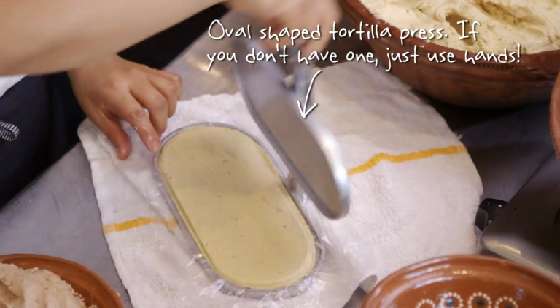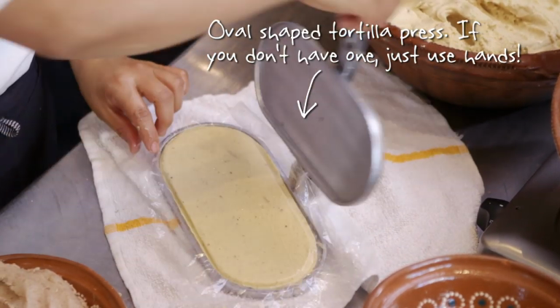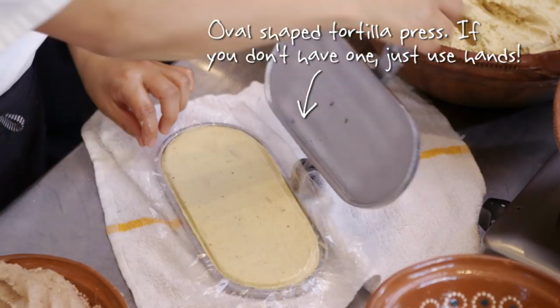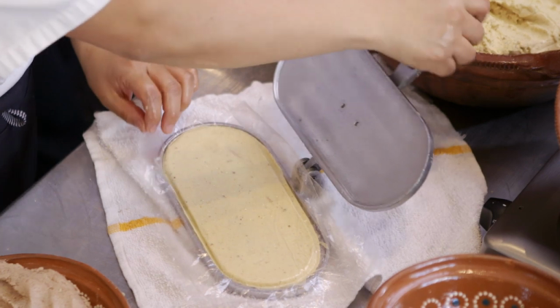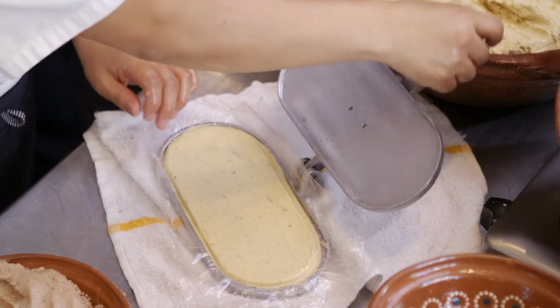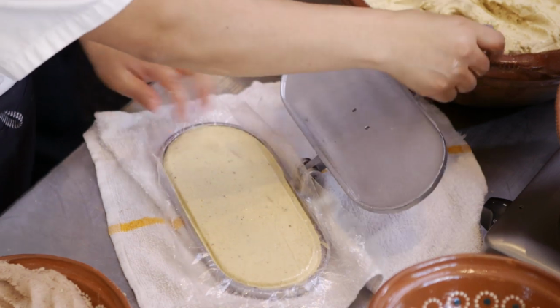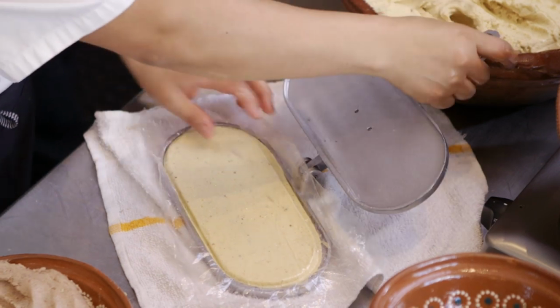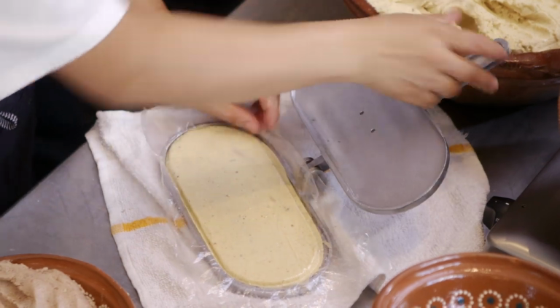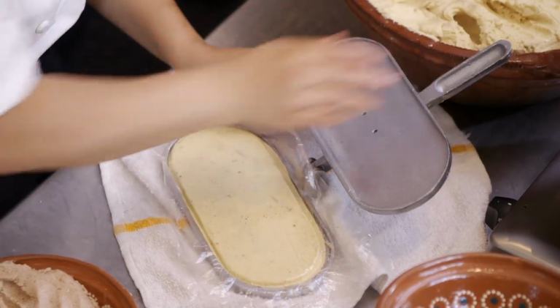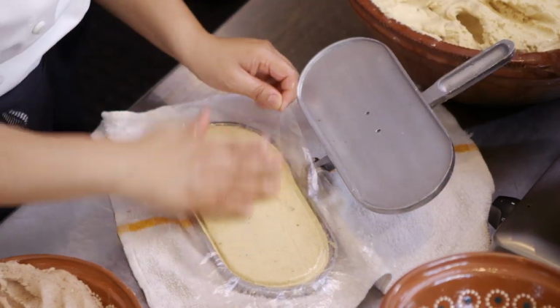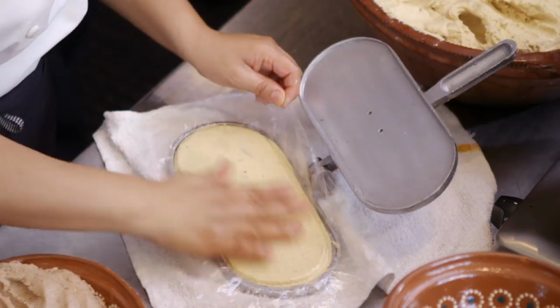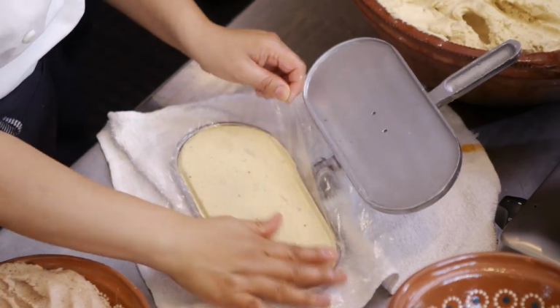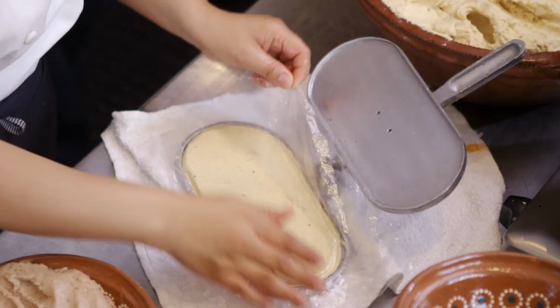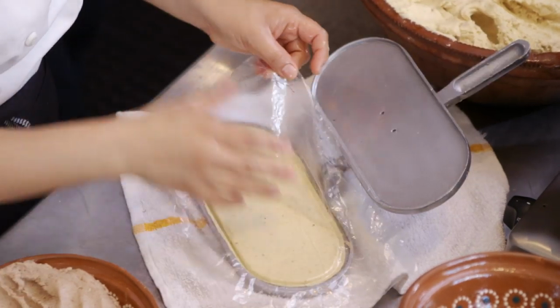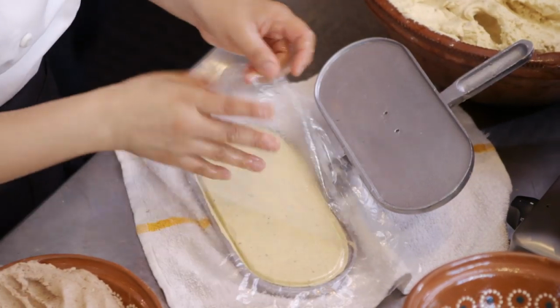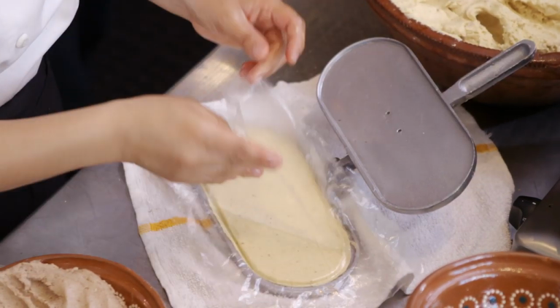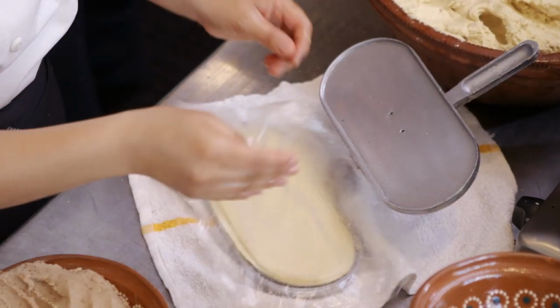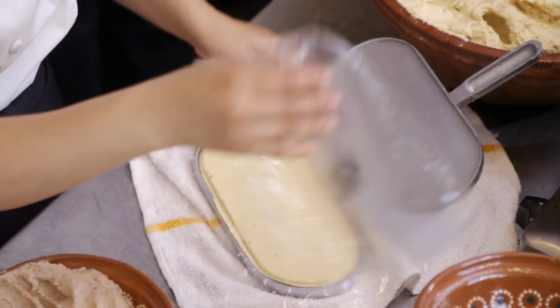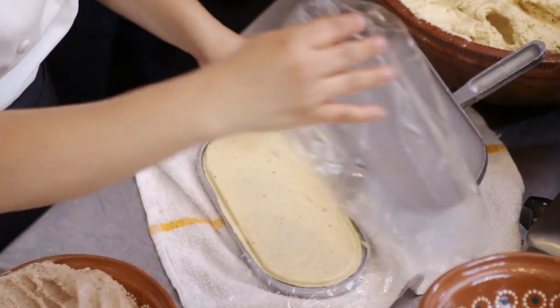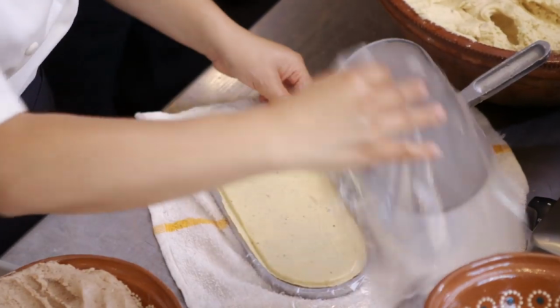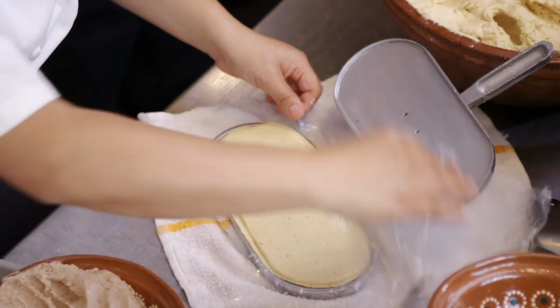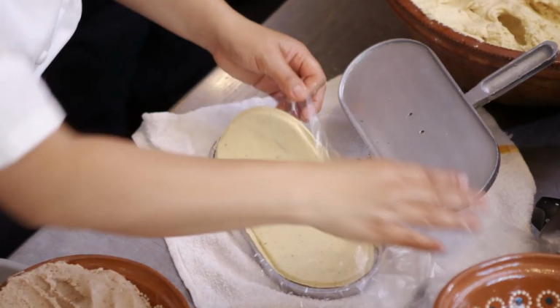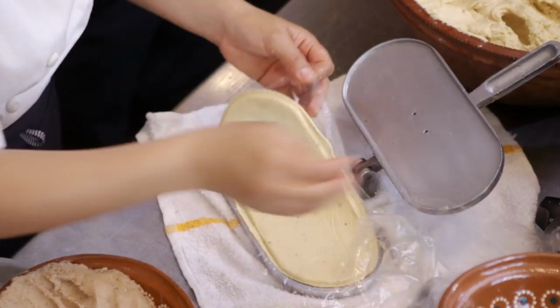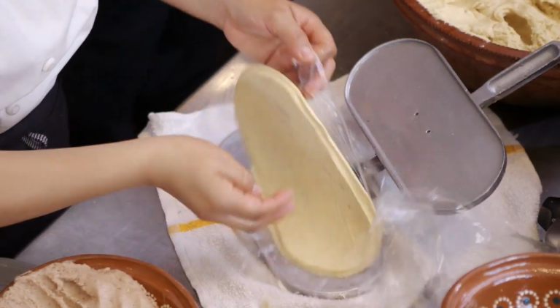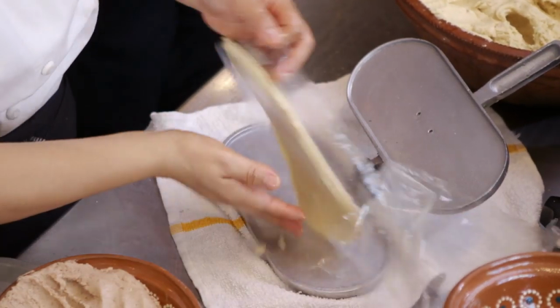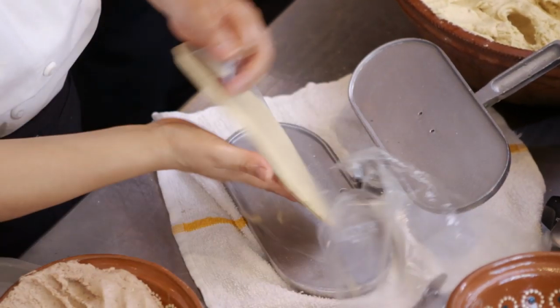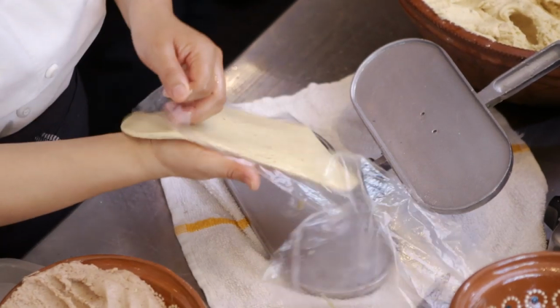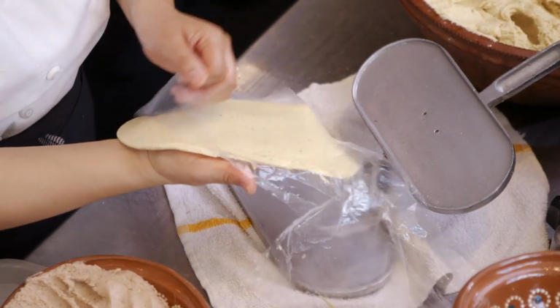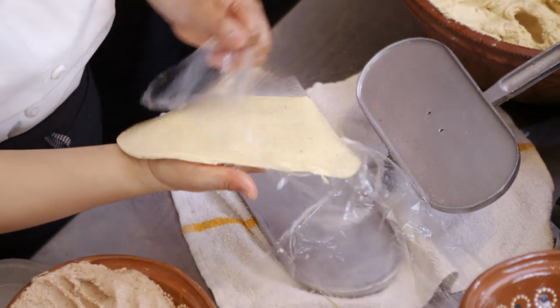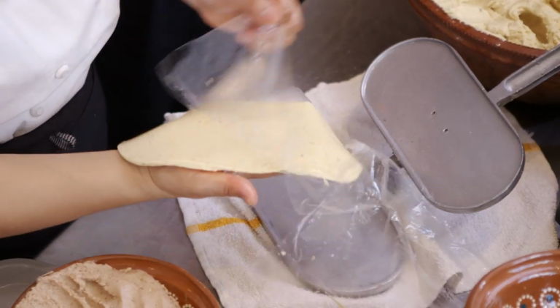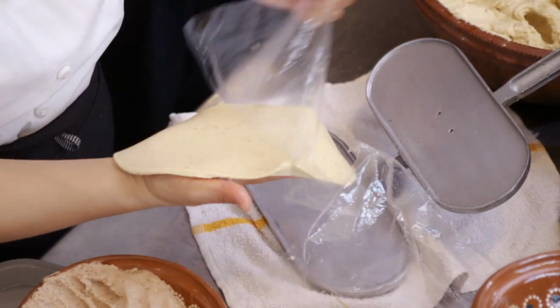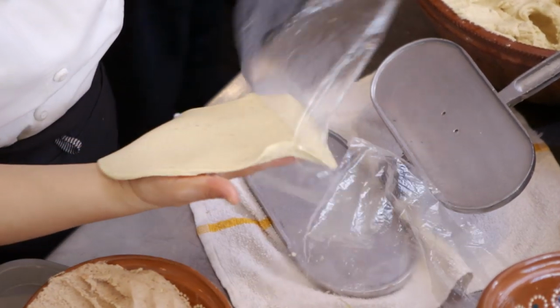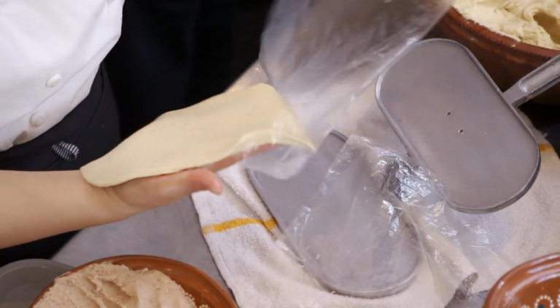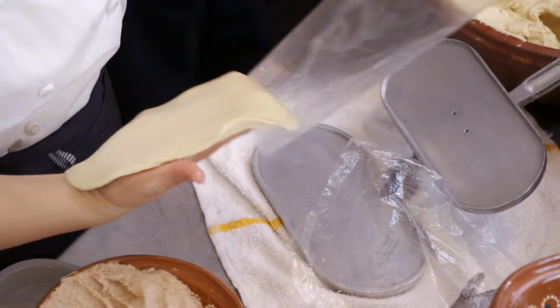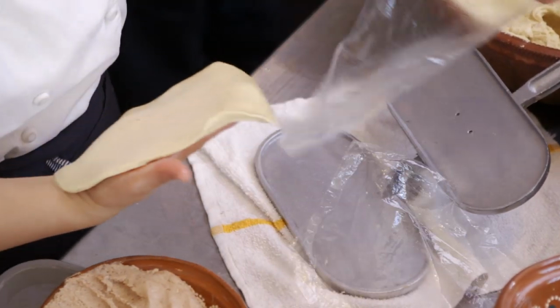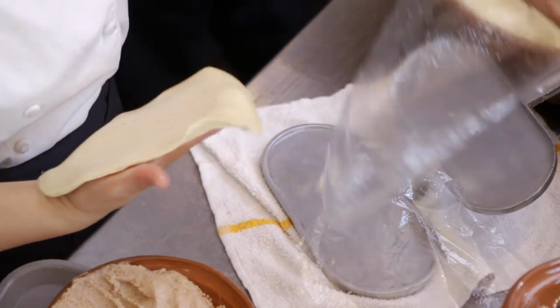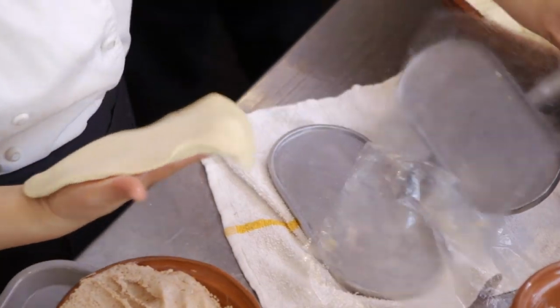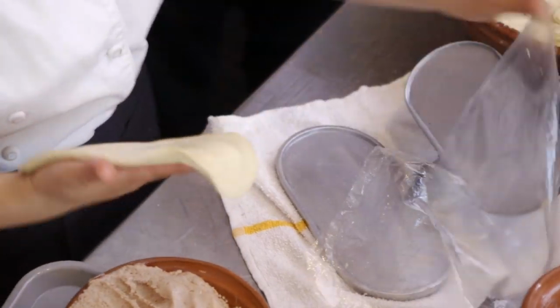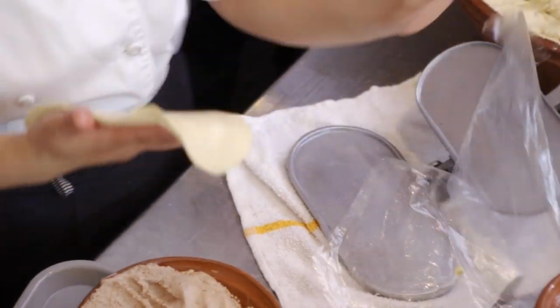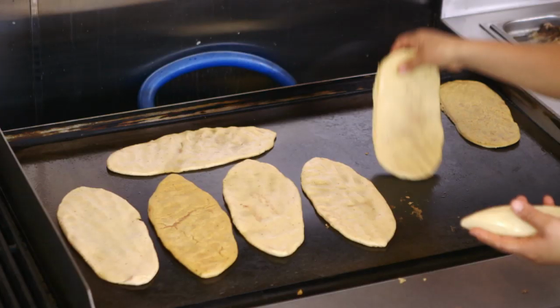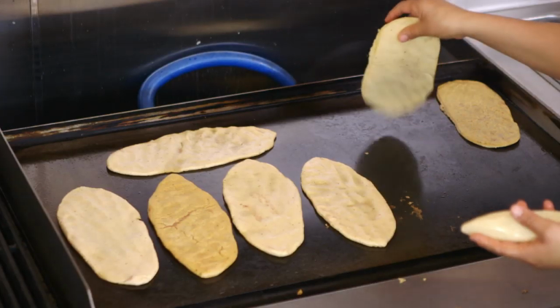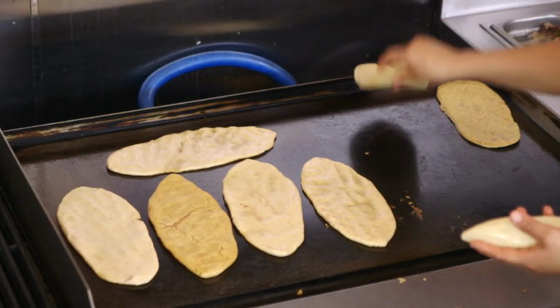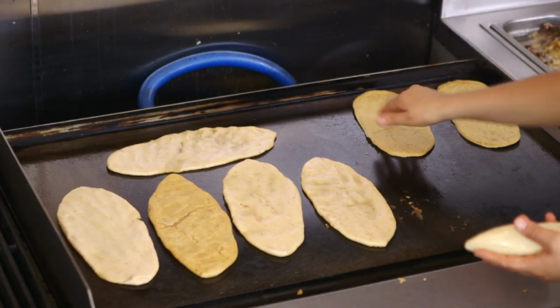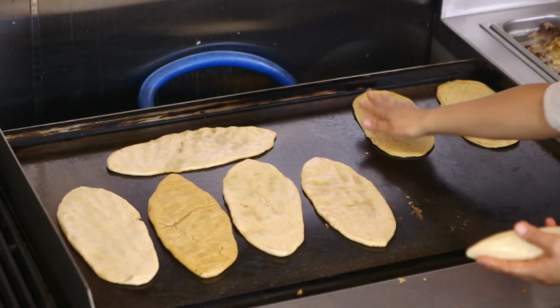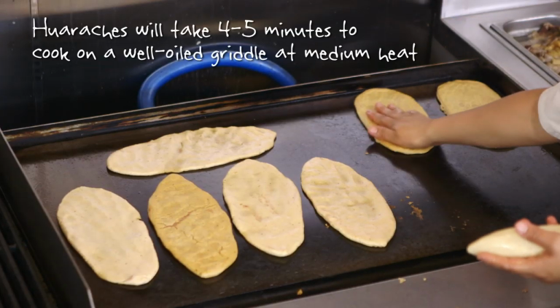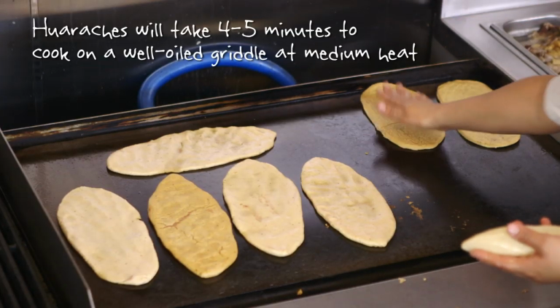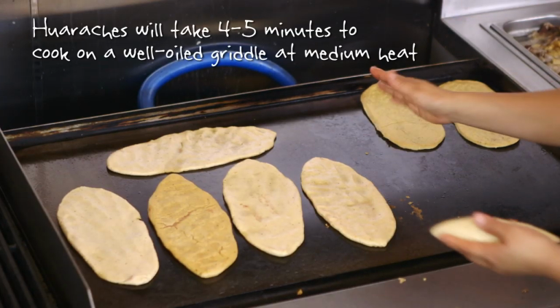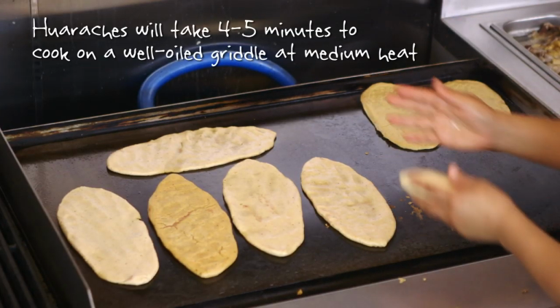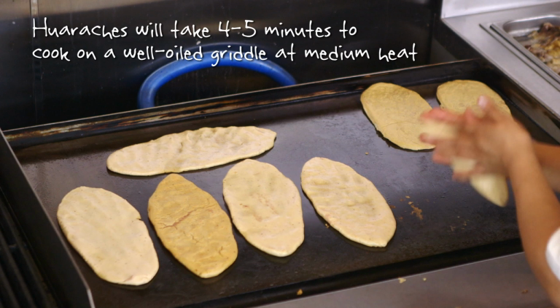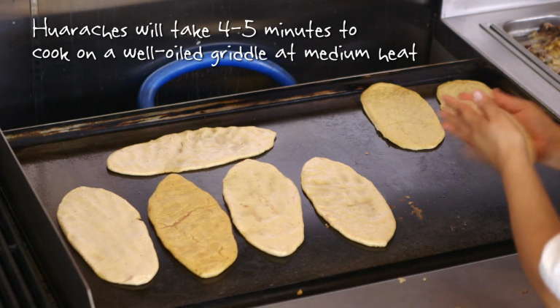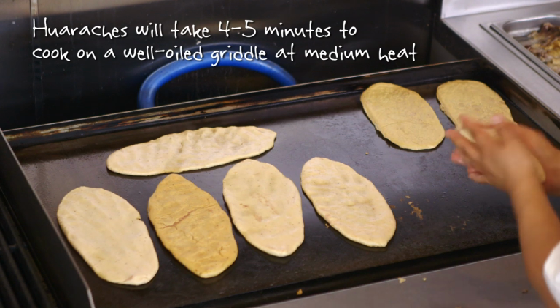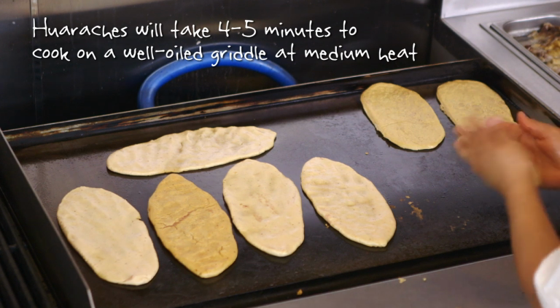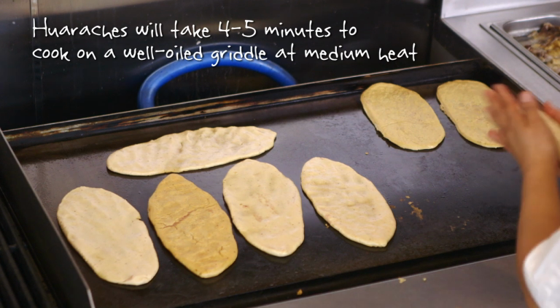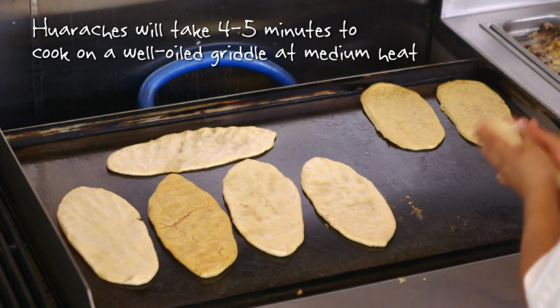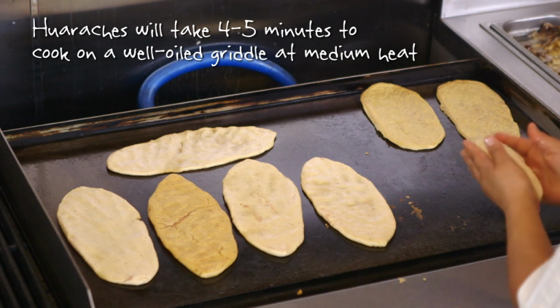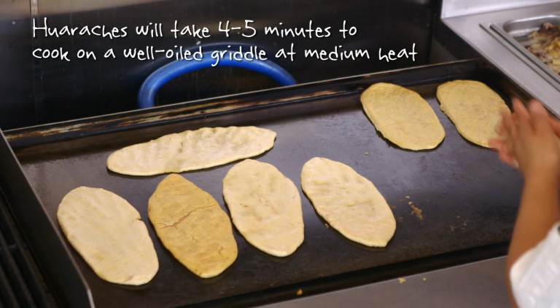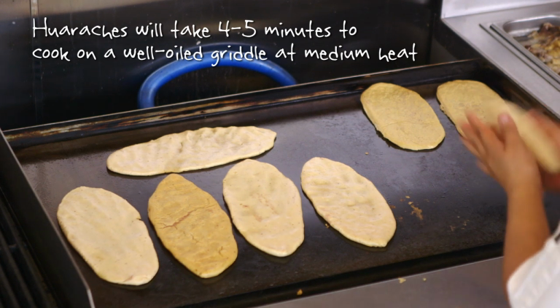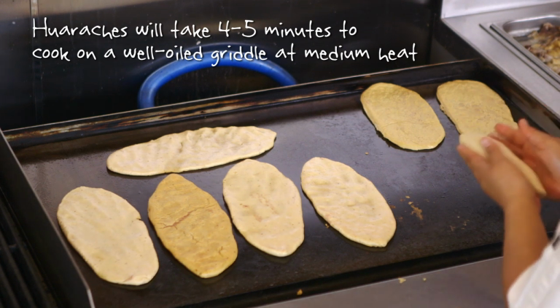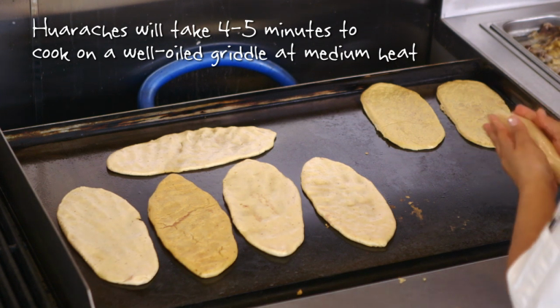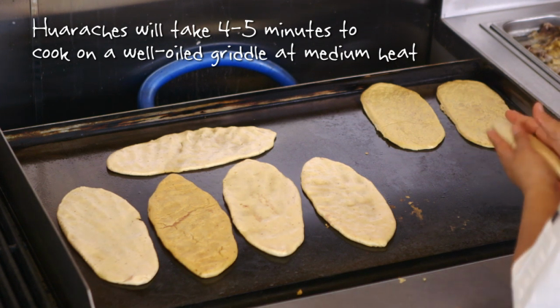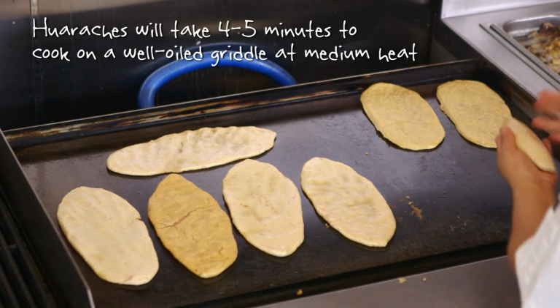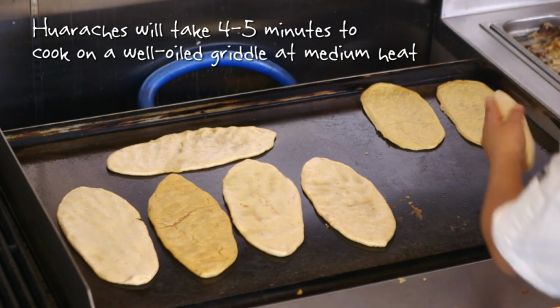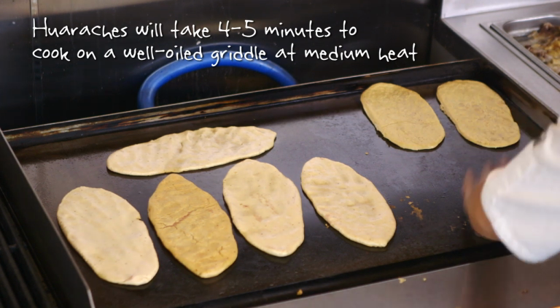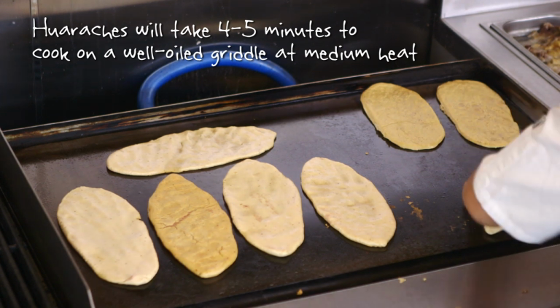And then you have your huarache already made. So you just put it in the griddle. It takes around 4 to 5 minutes.